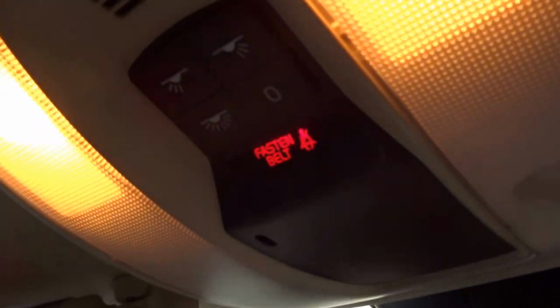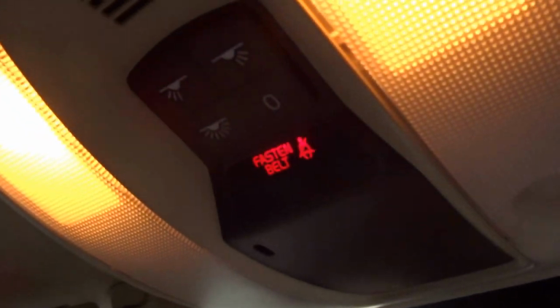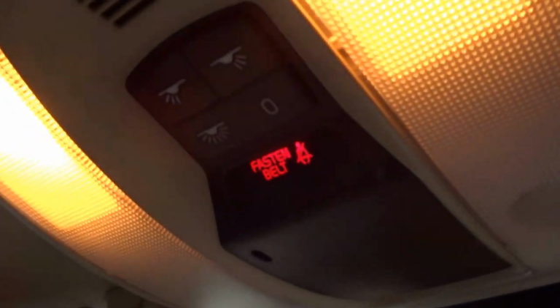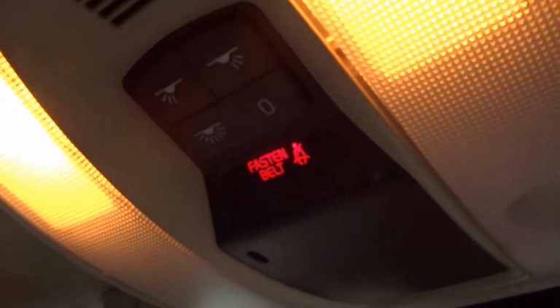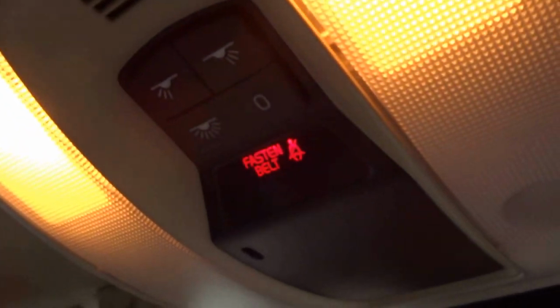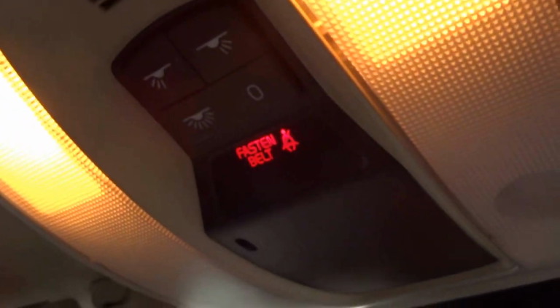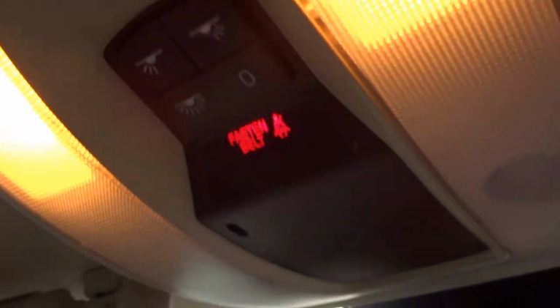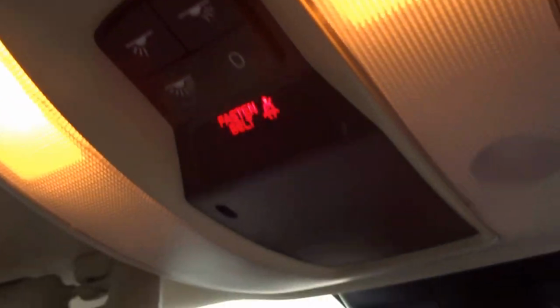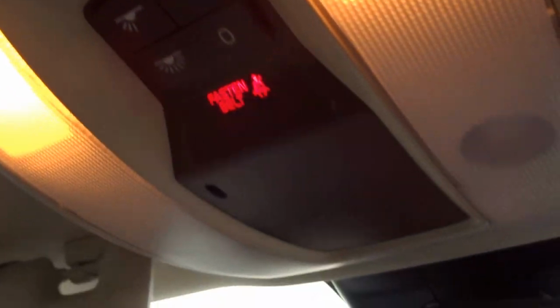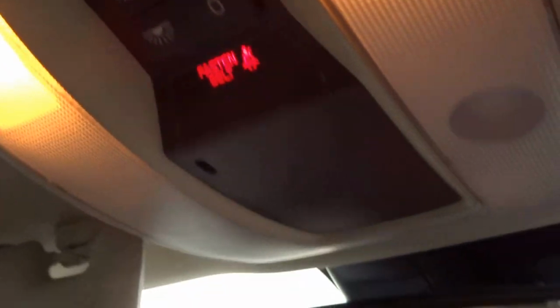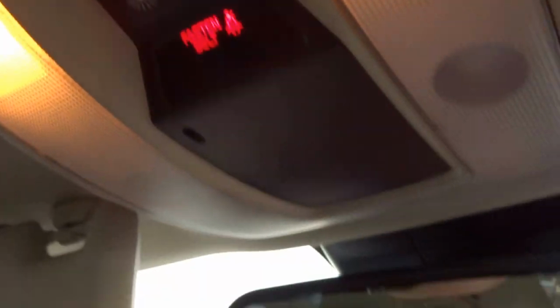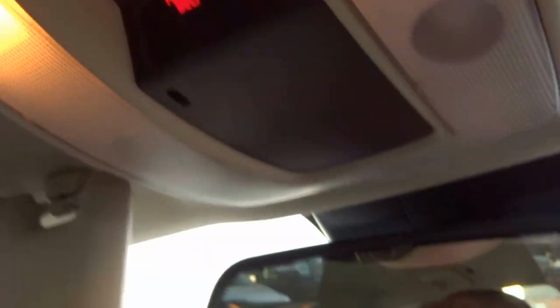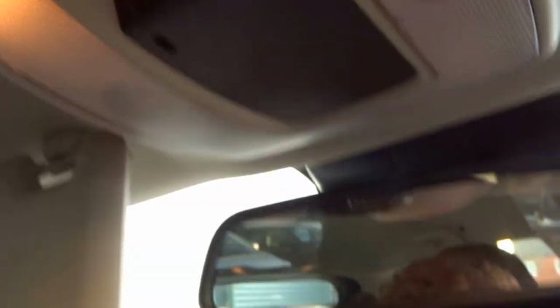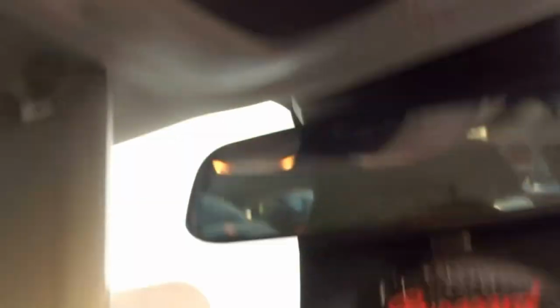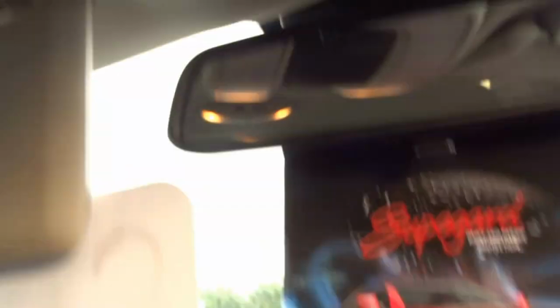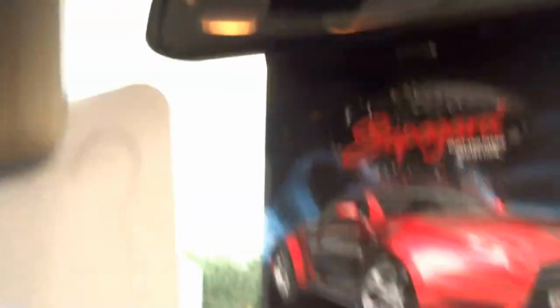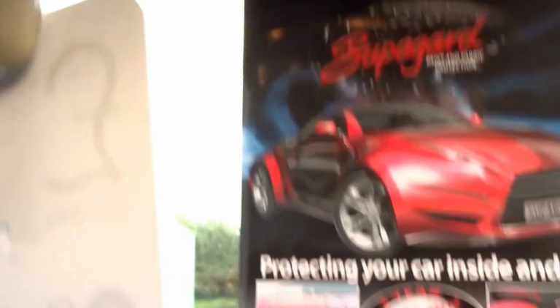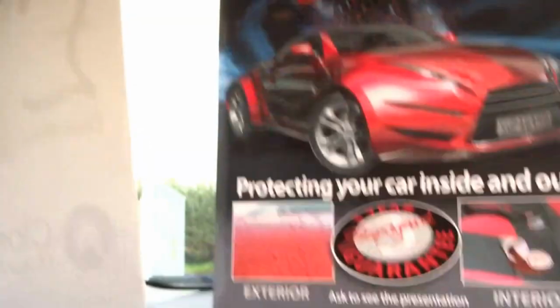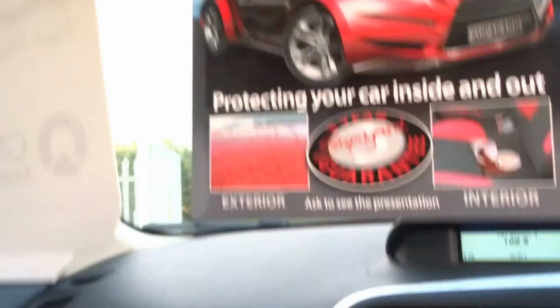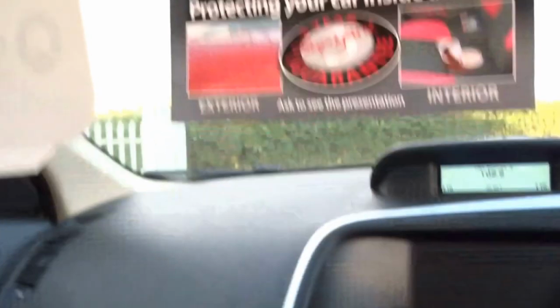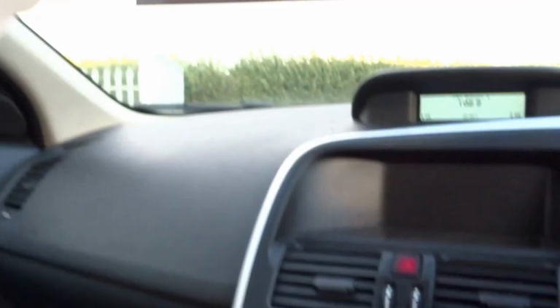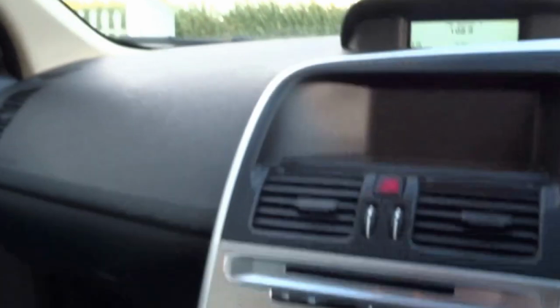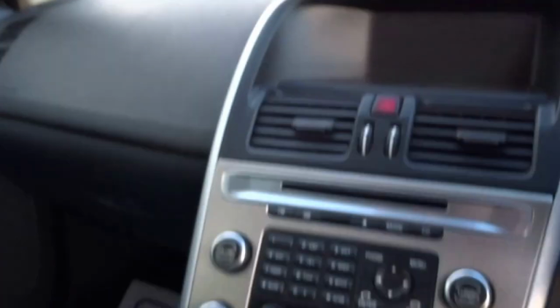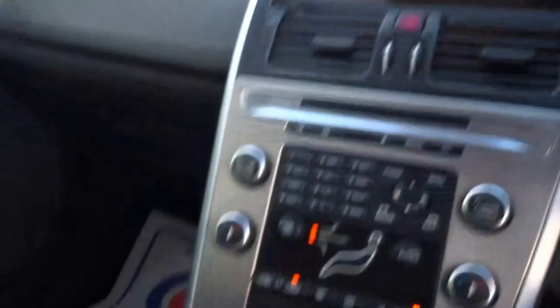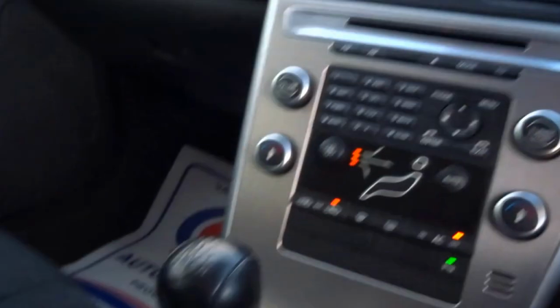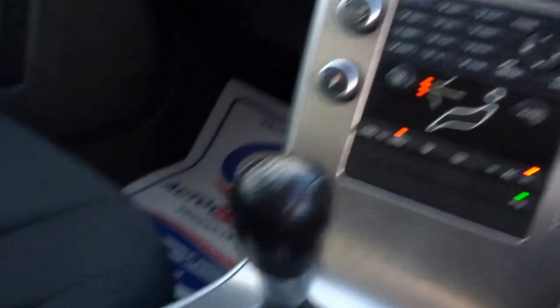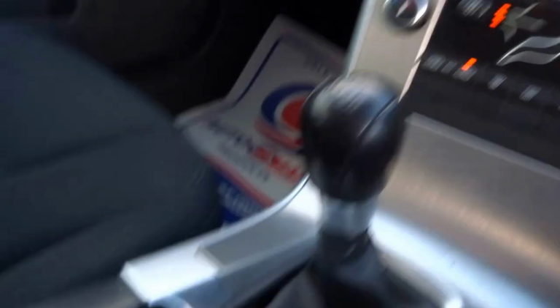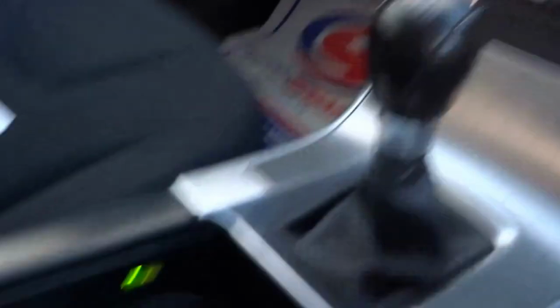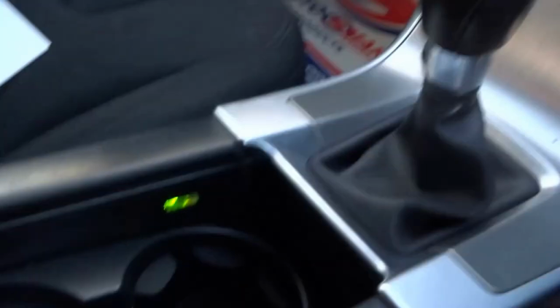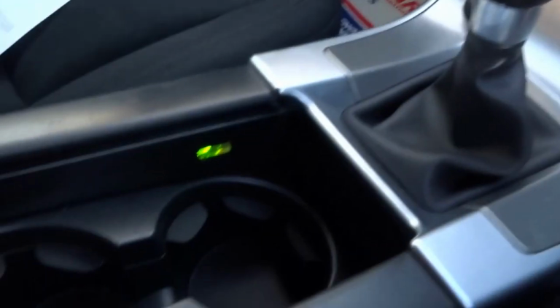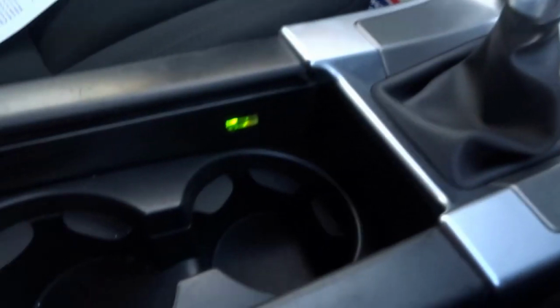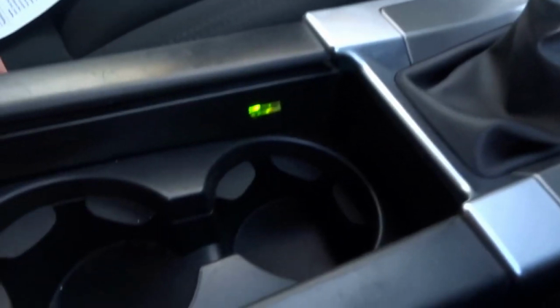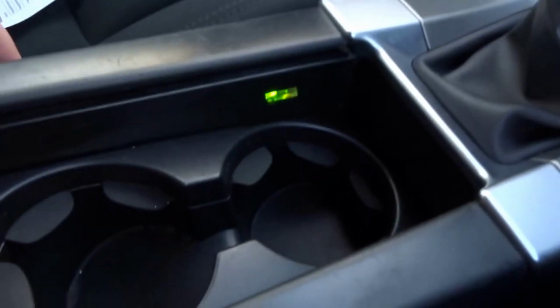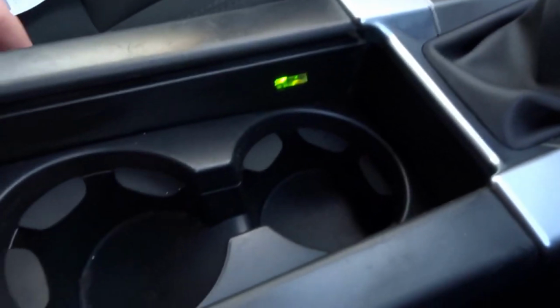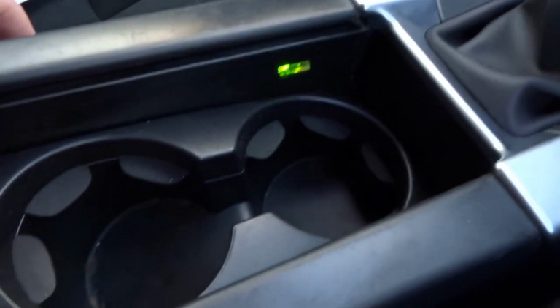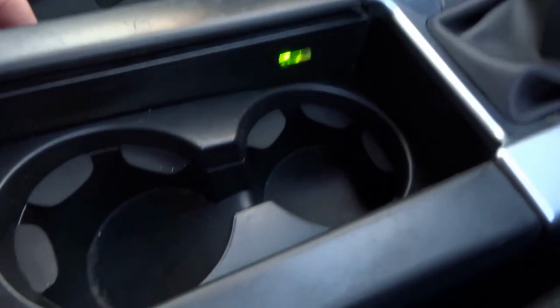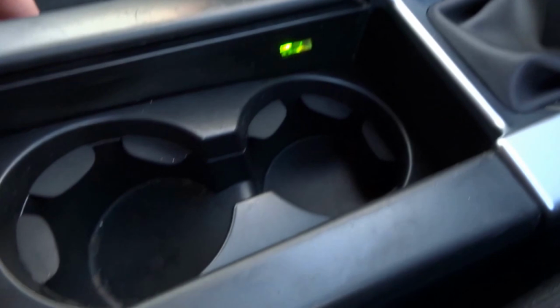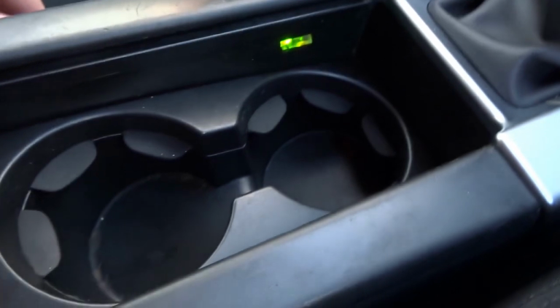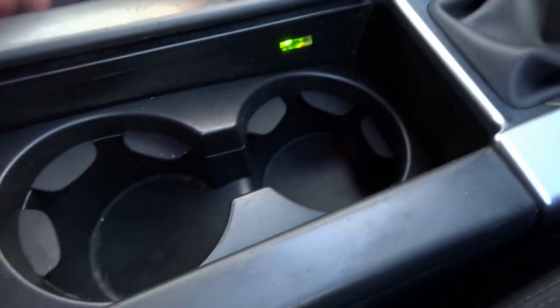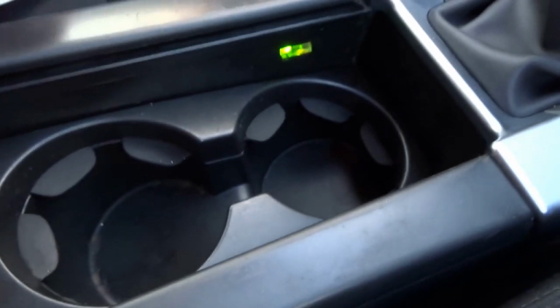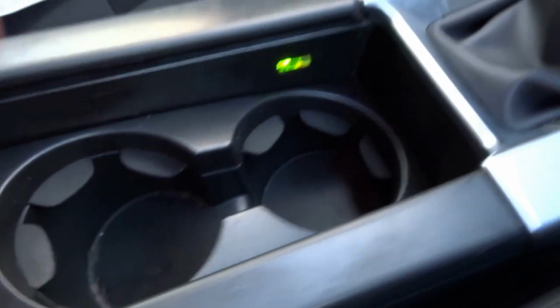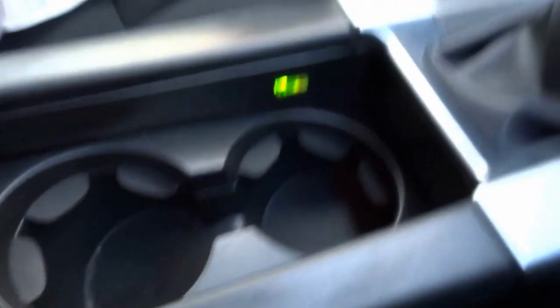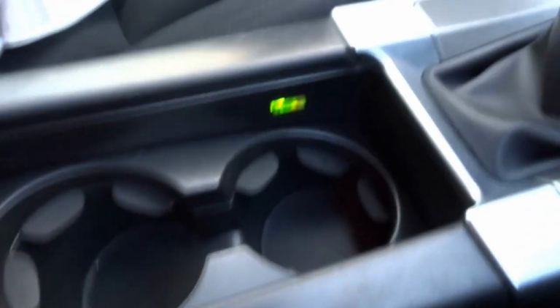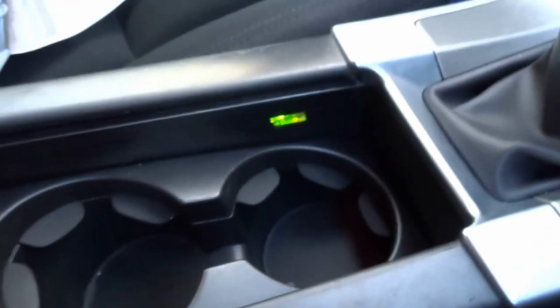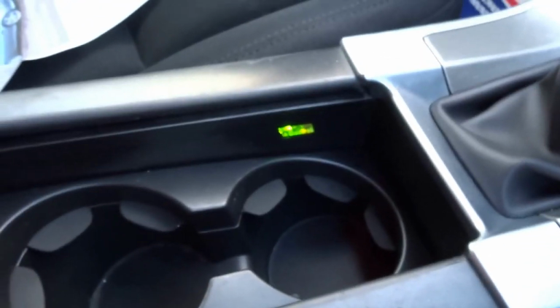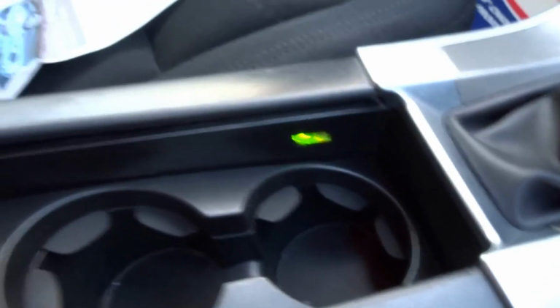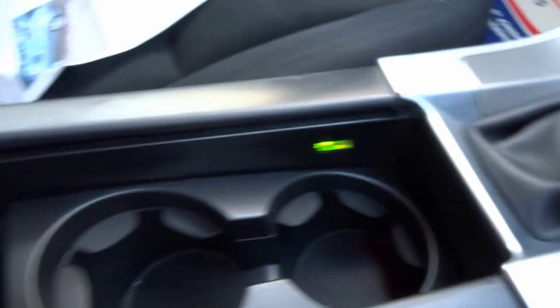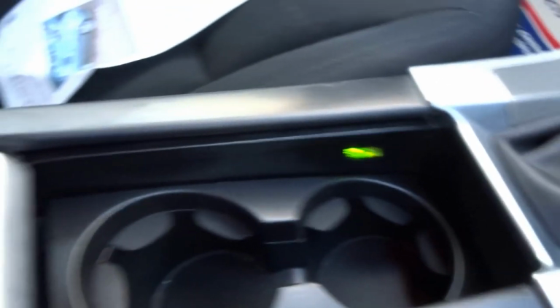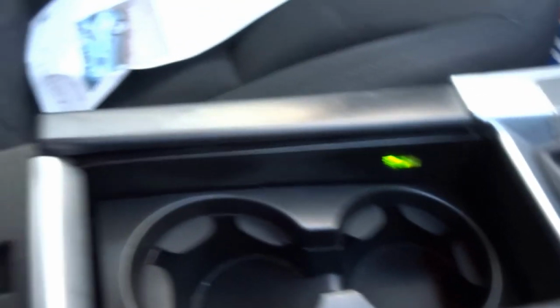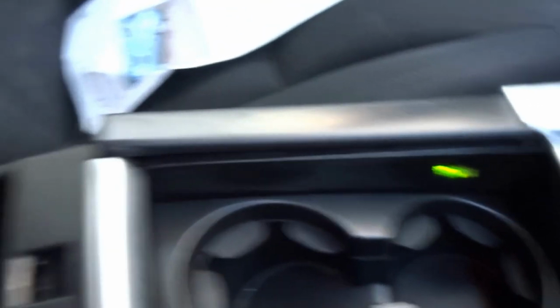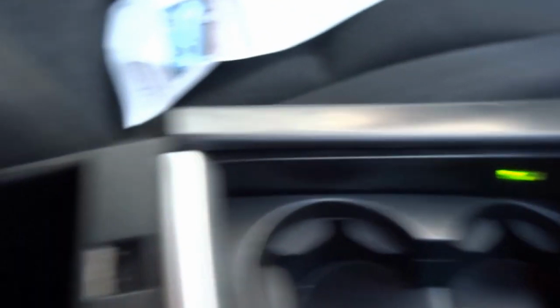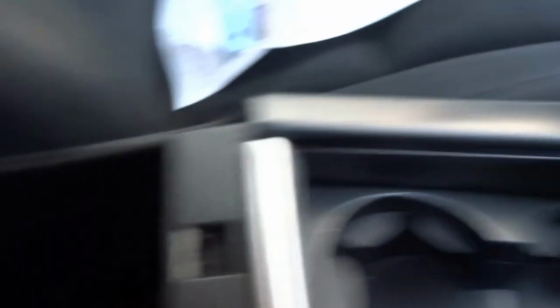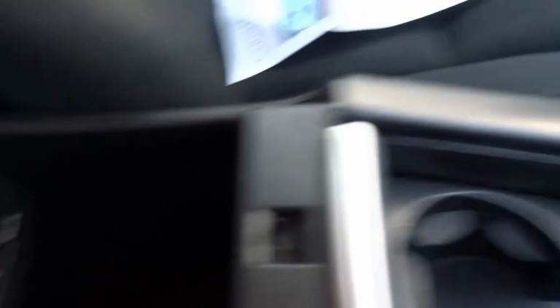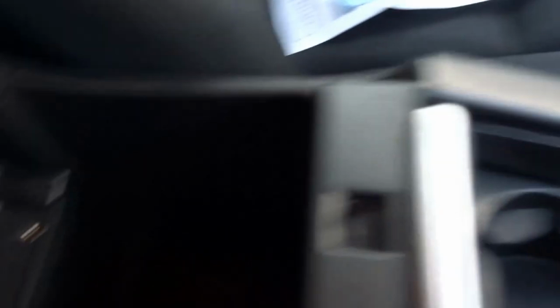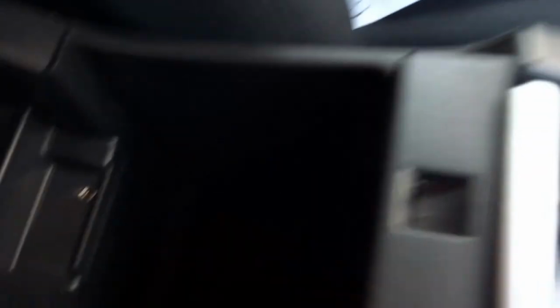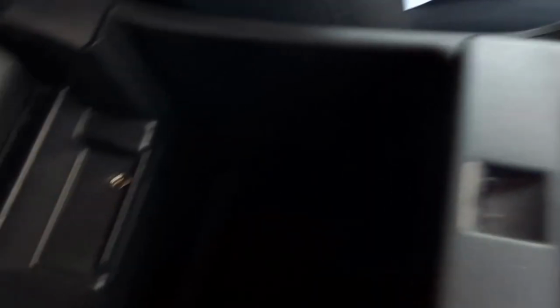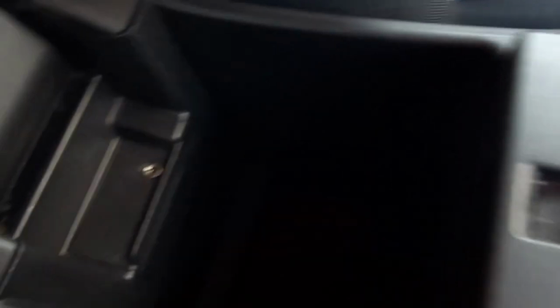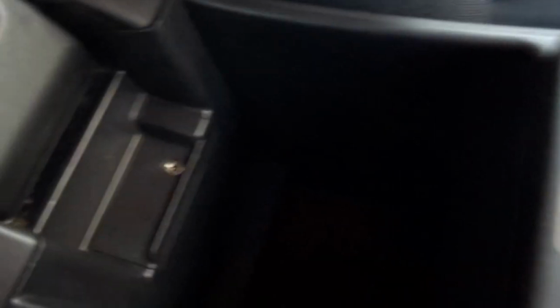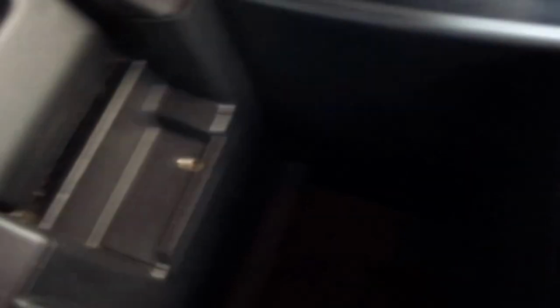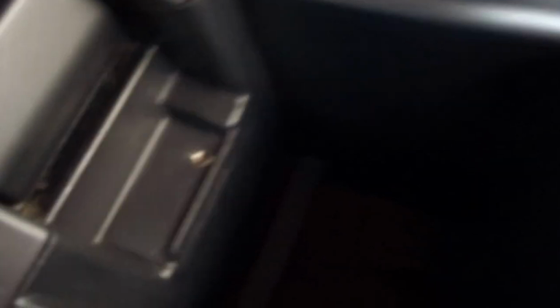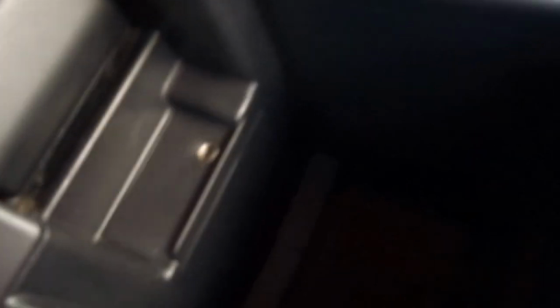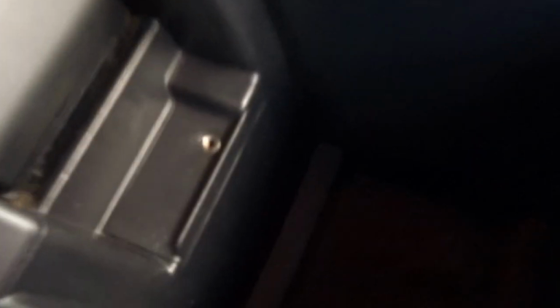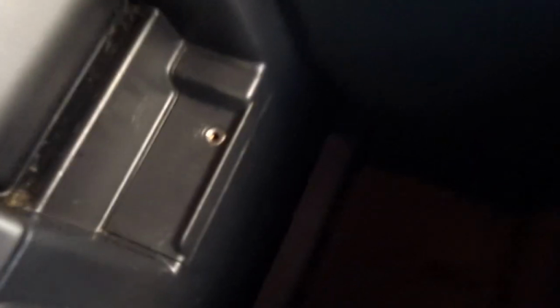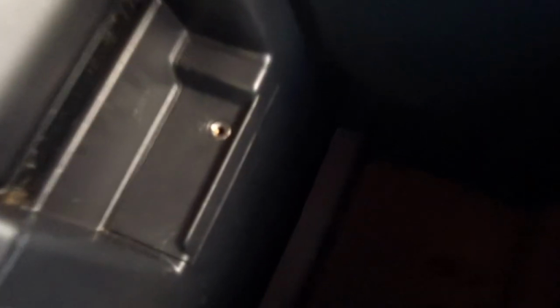Obviously interior lights etc. Open this compartment and you've got a cup holder and an auxiliary input as well.